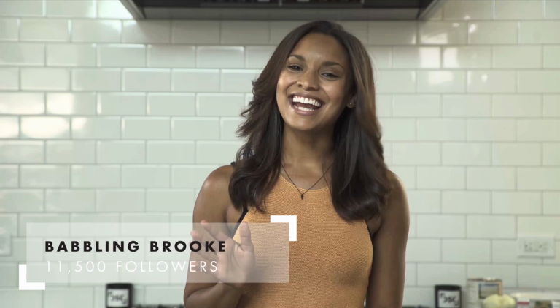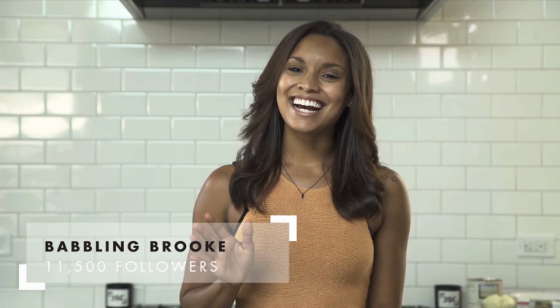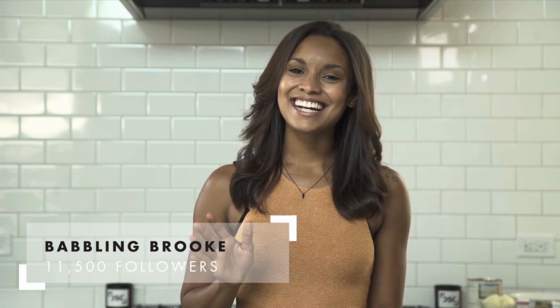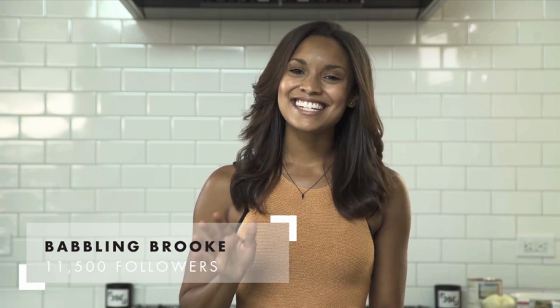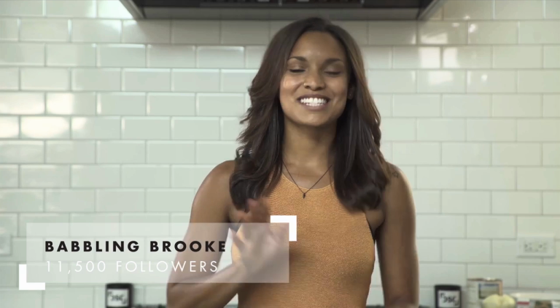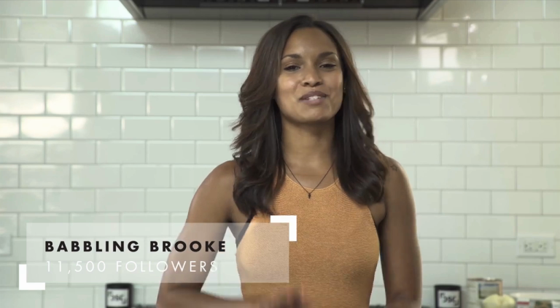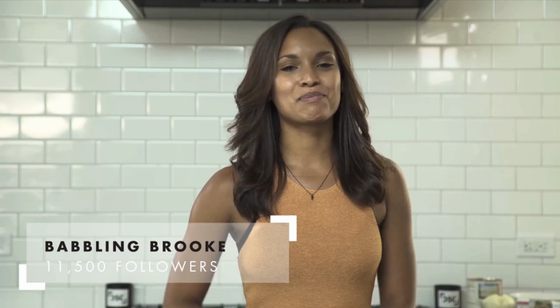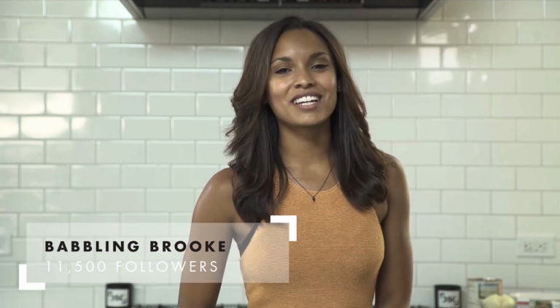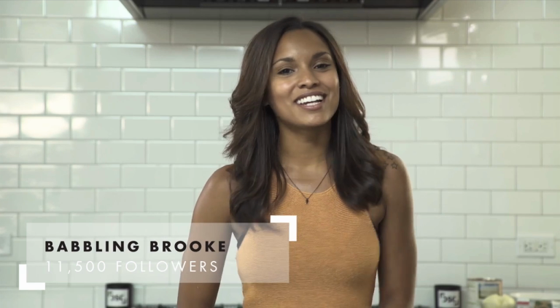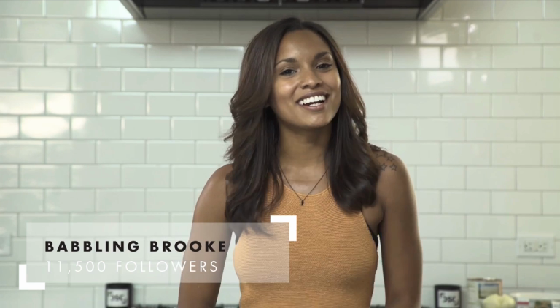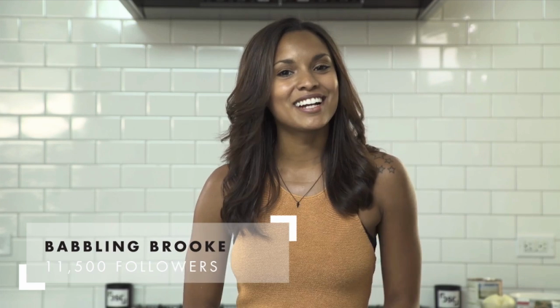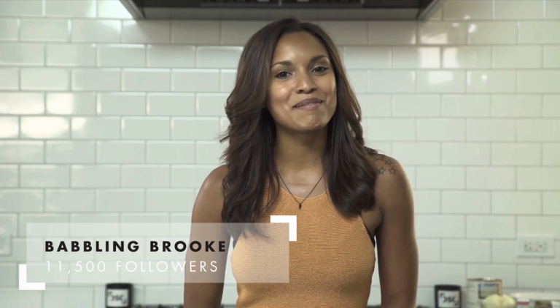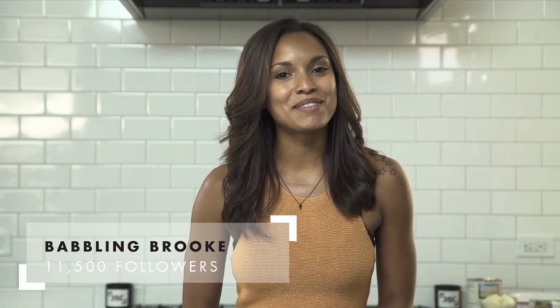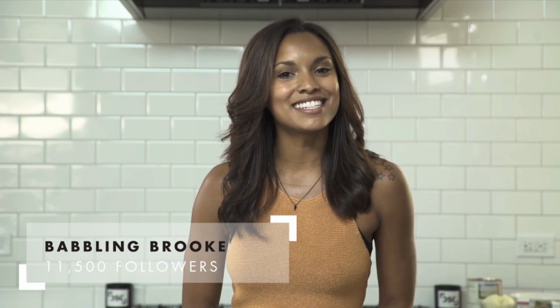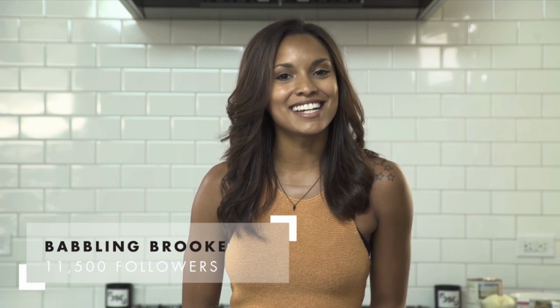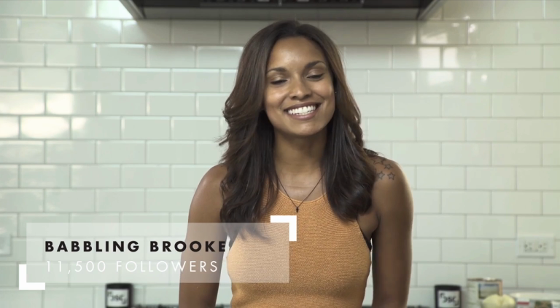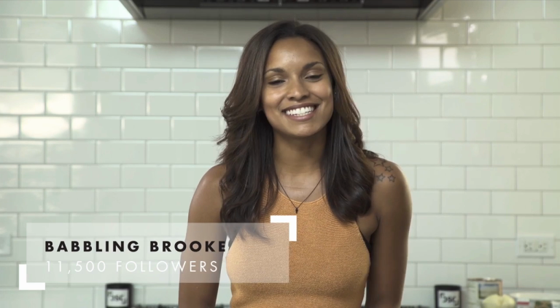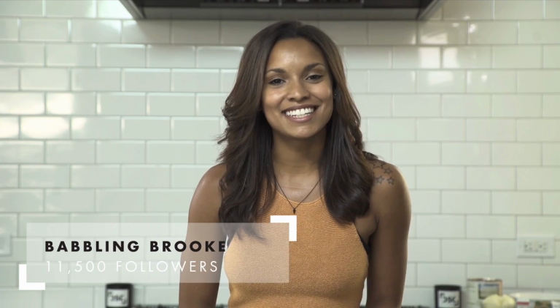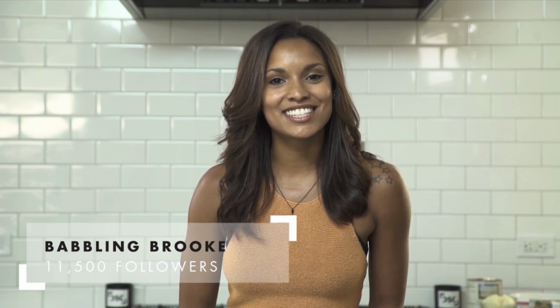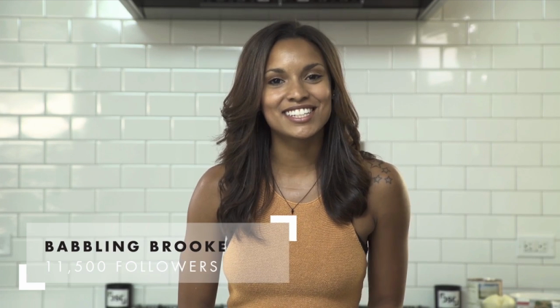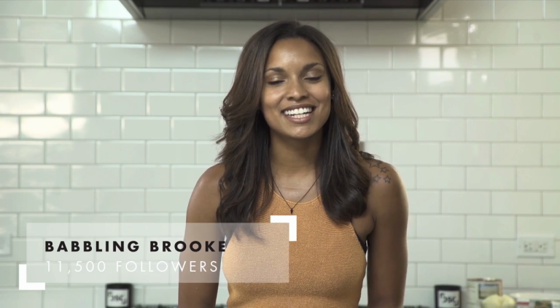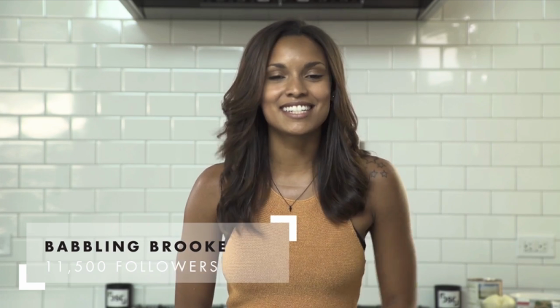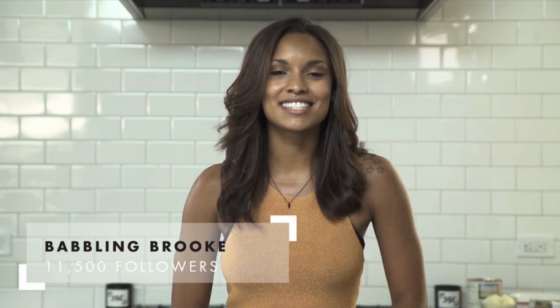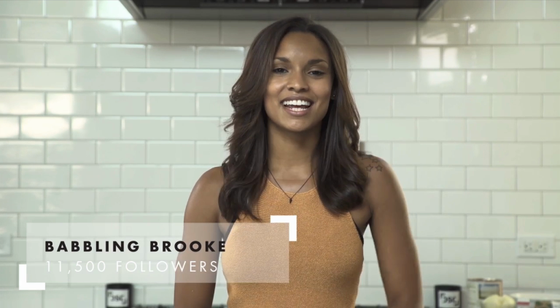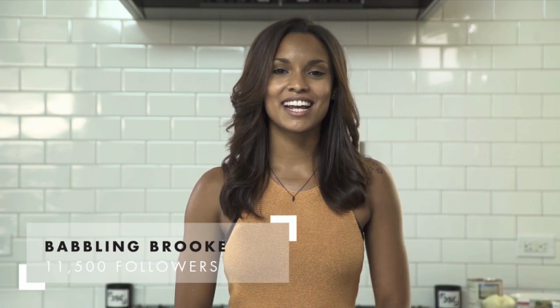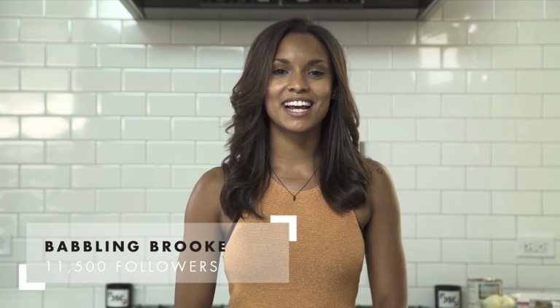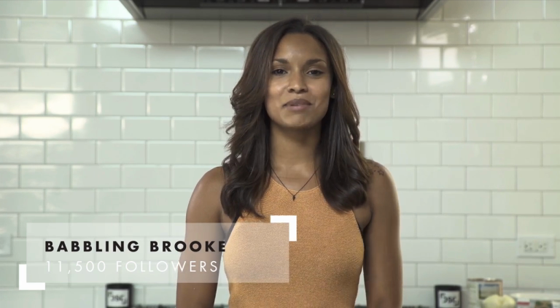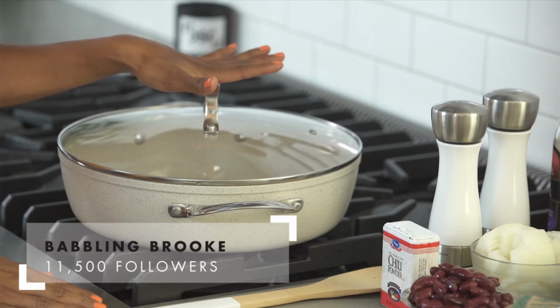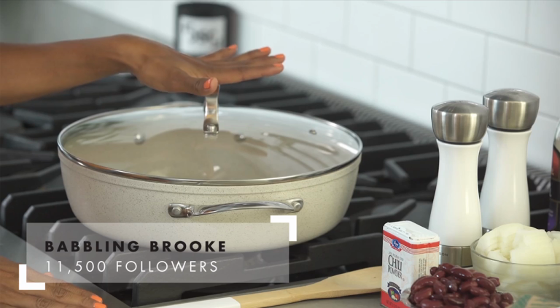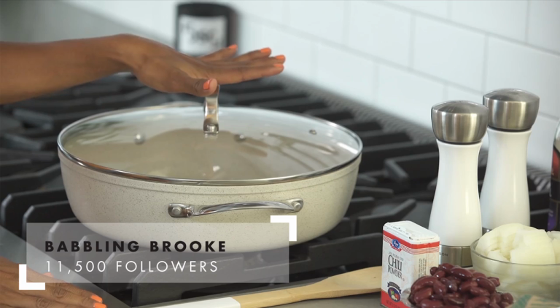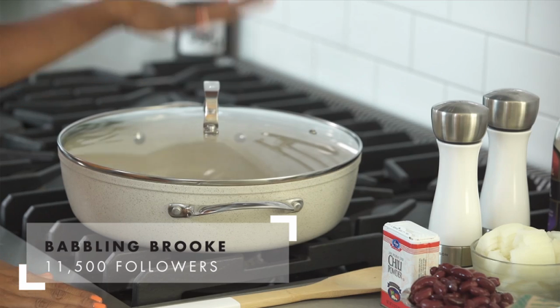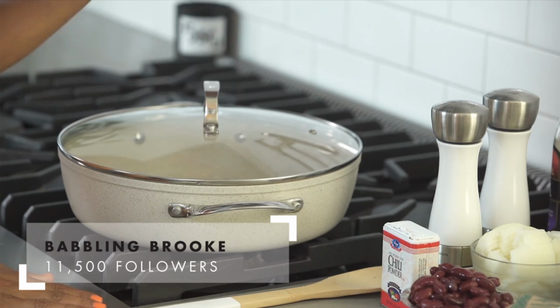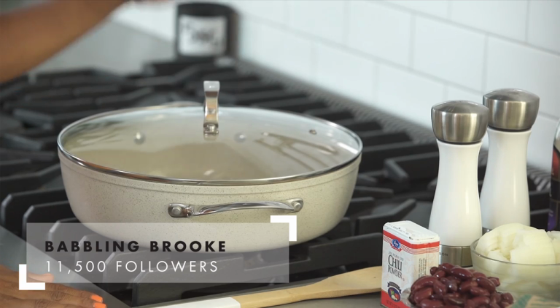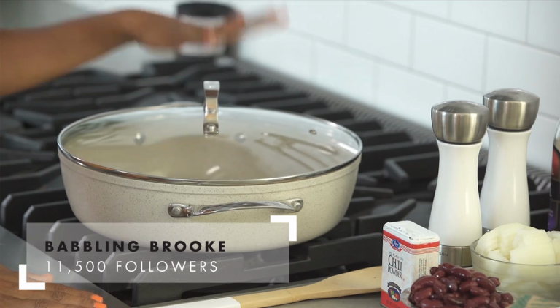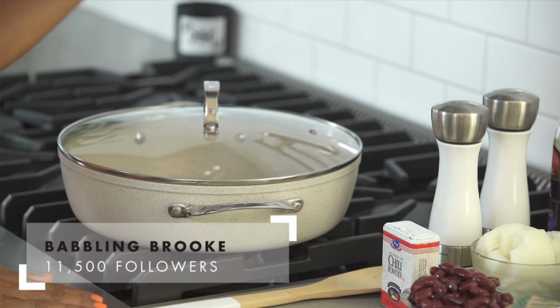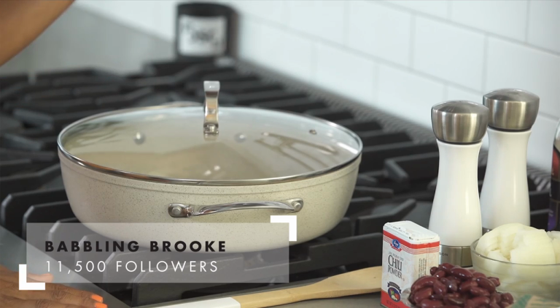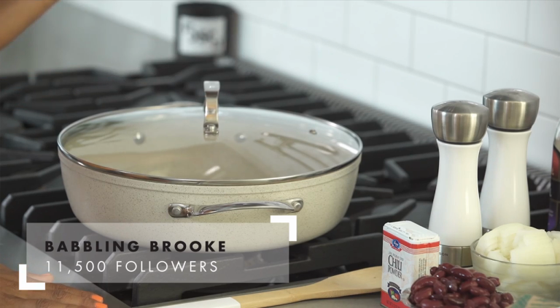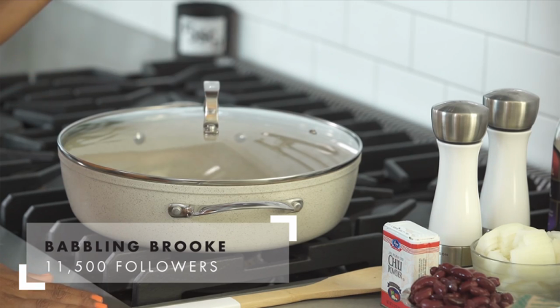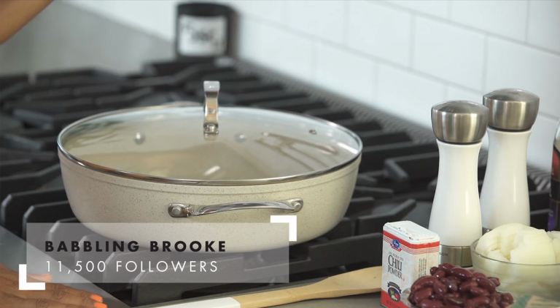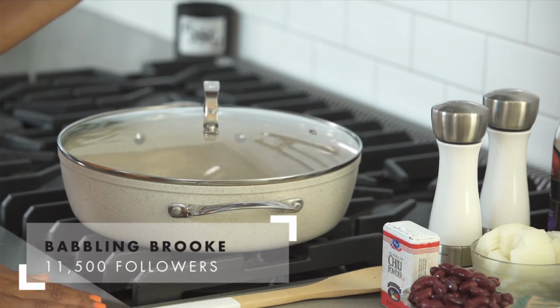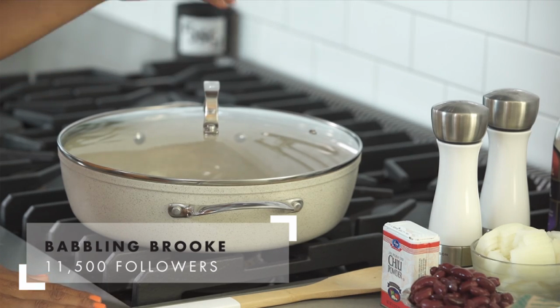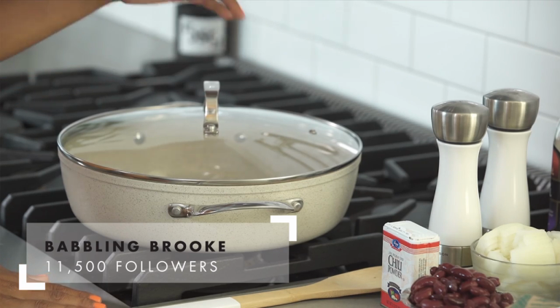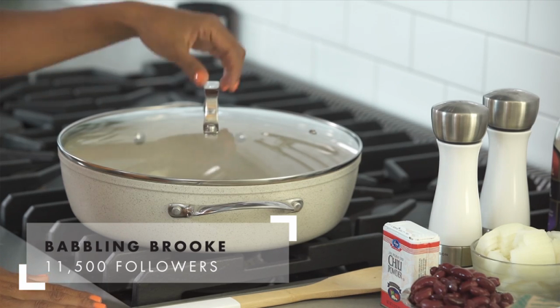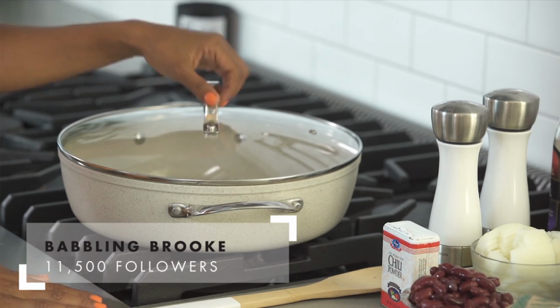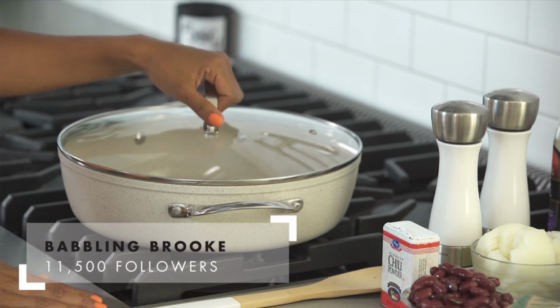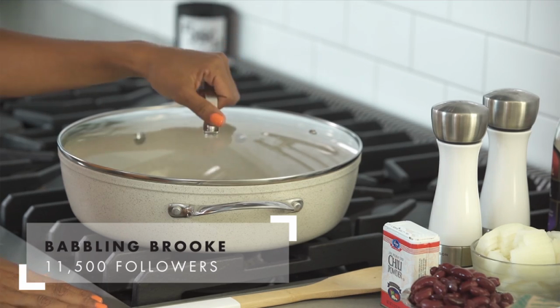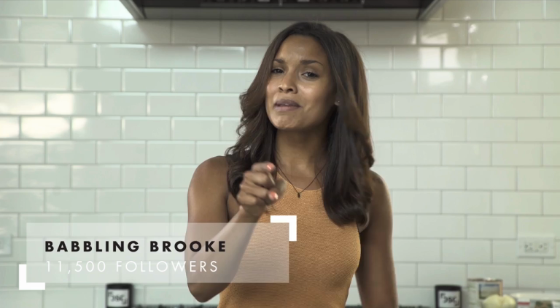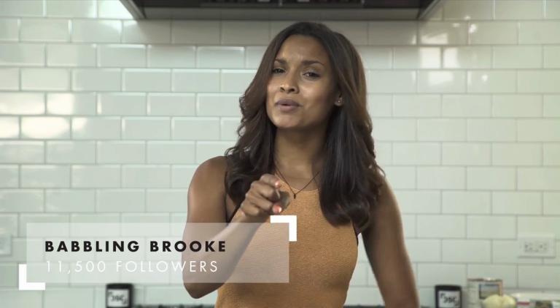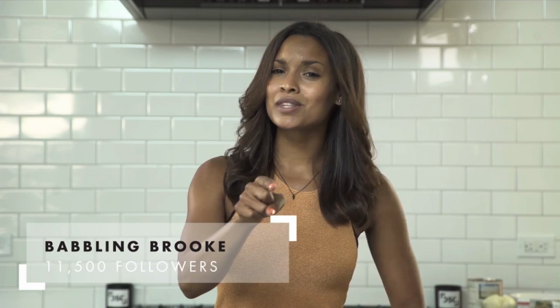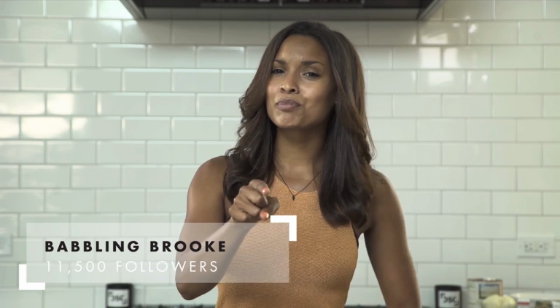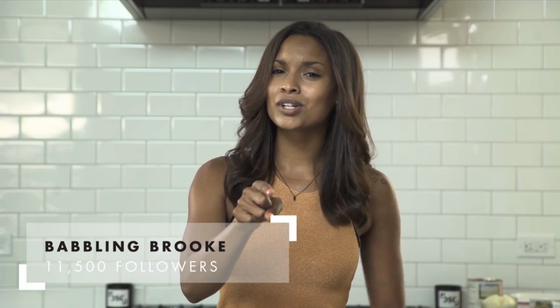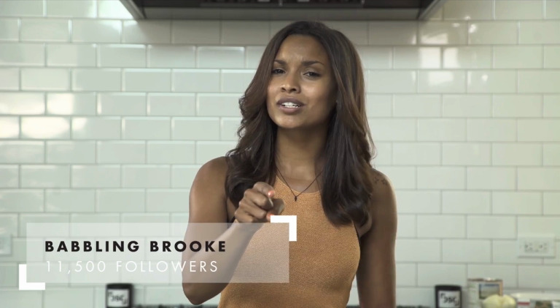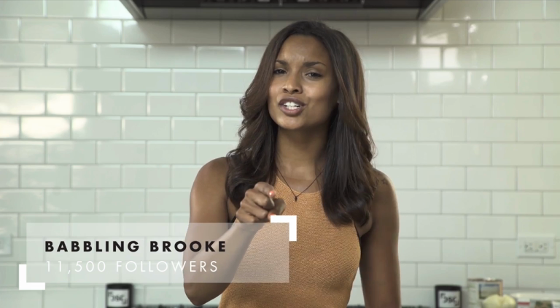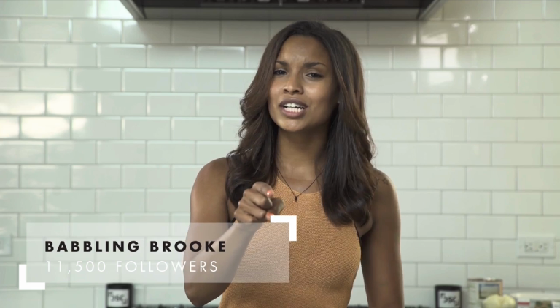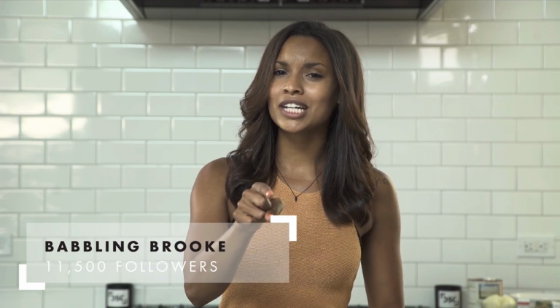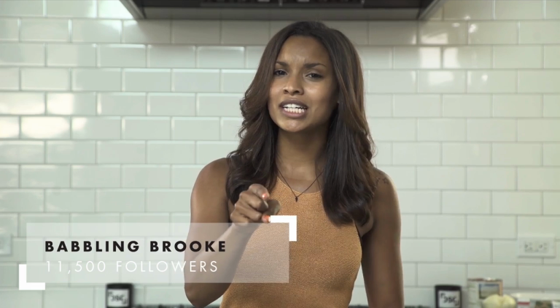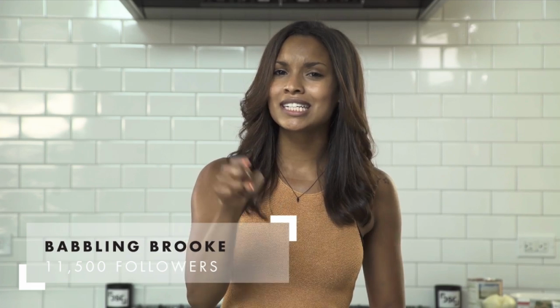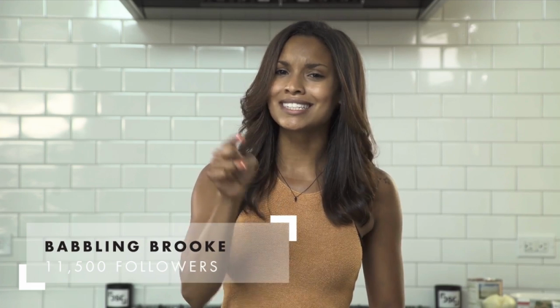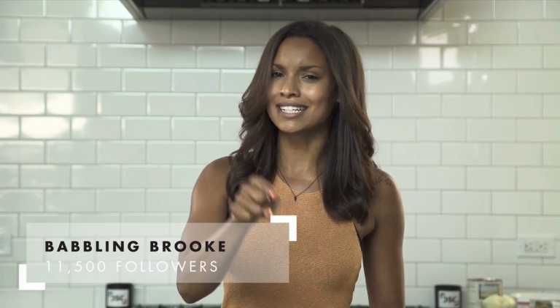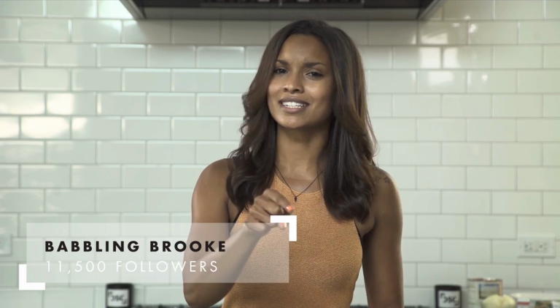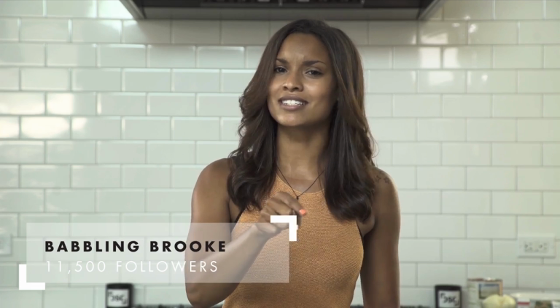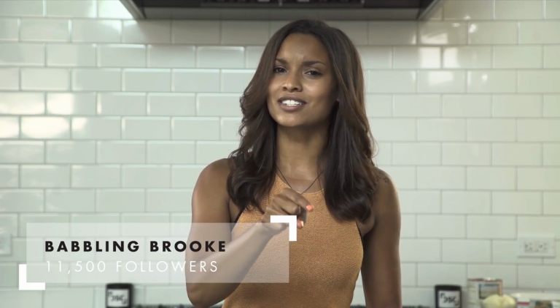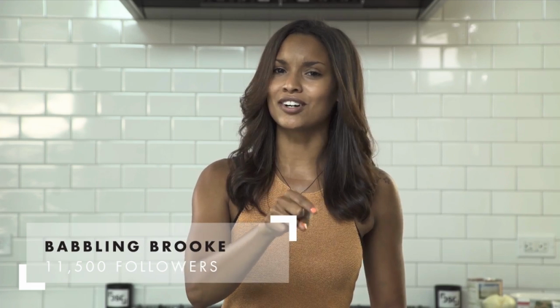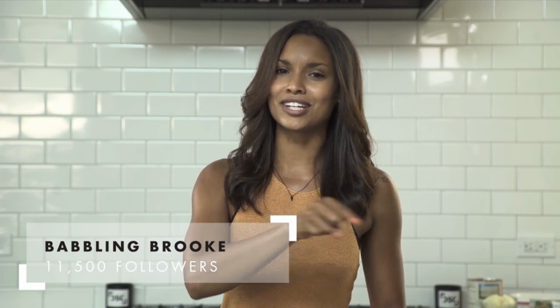Hey guys, this is Brooke here and I'm in the DSC kitchen and today I'm here for One Pot Wednesday. Do you smell what the Brooke is cooking? Let's get started.